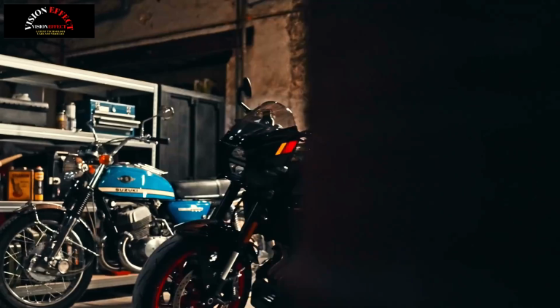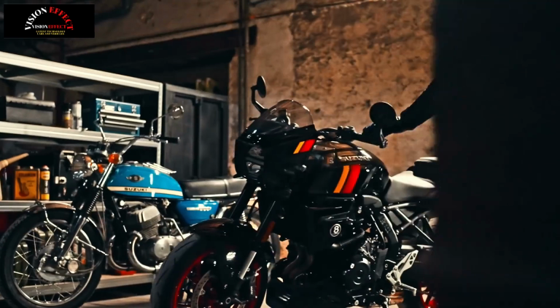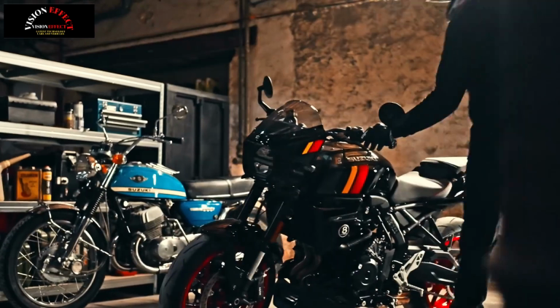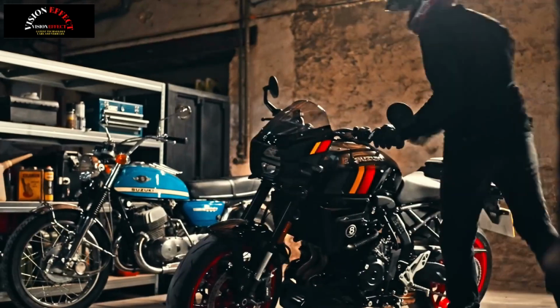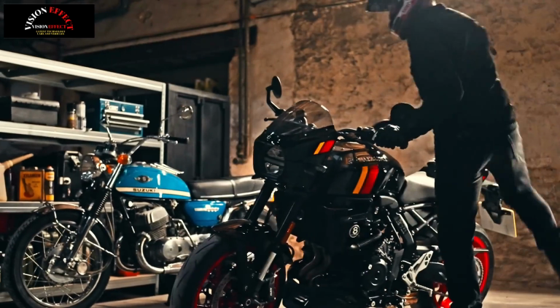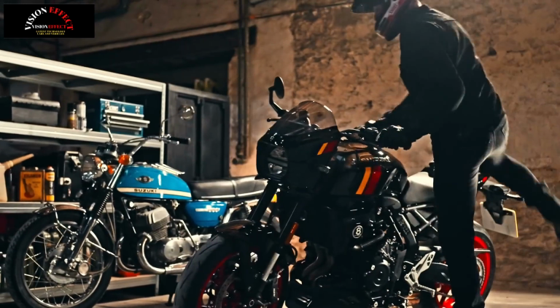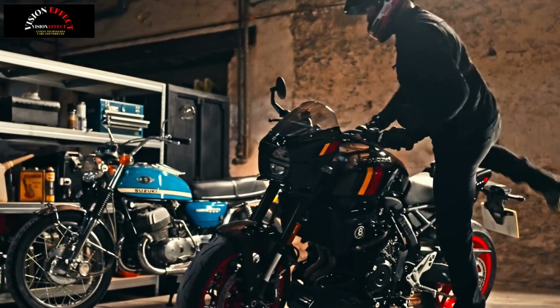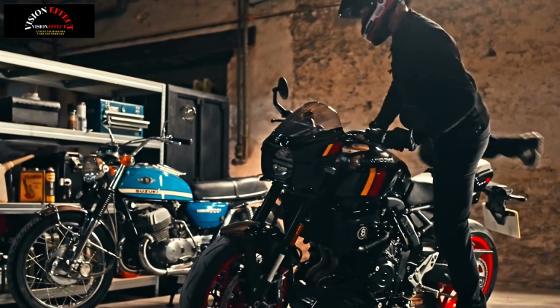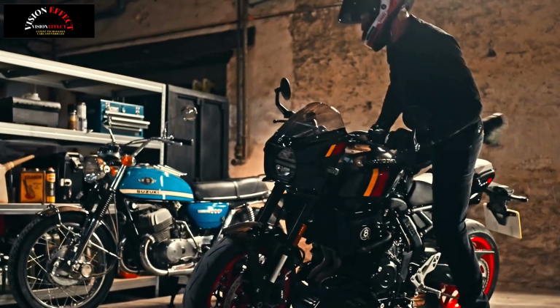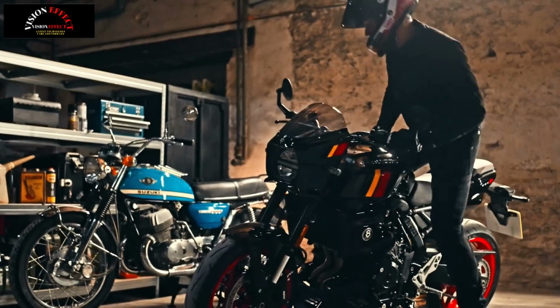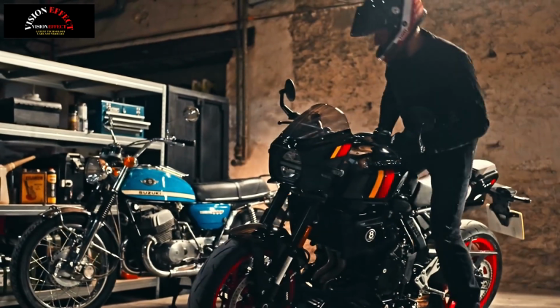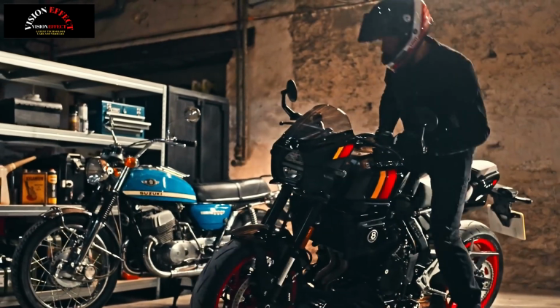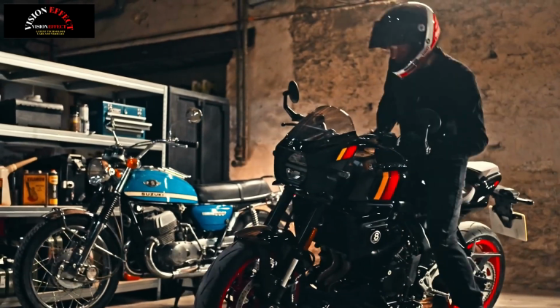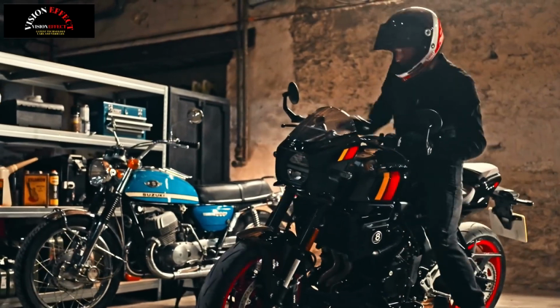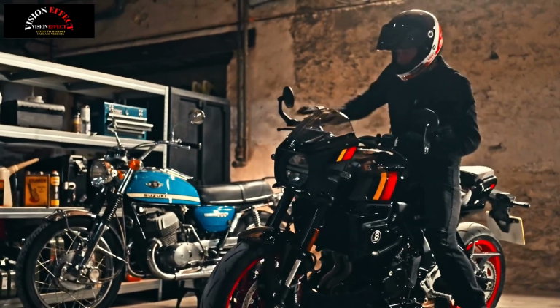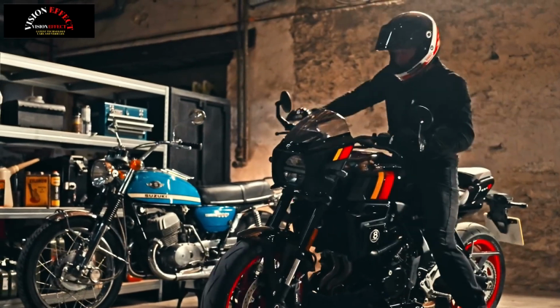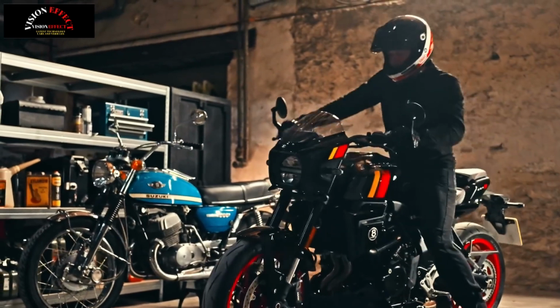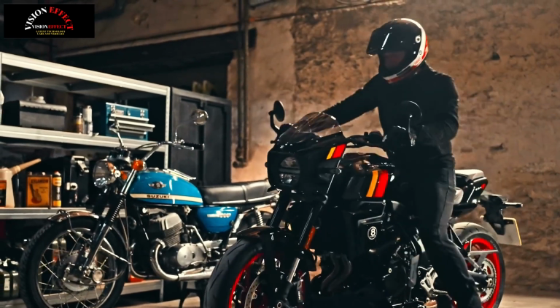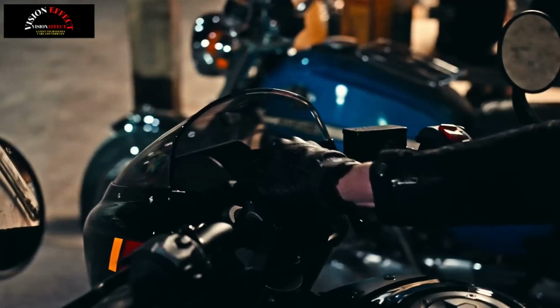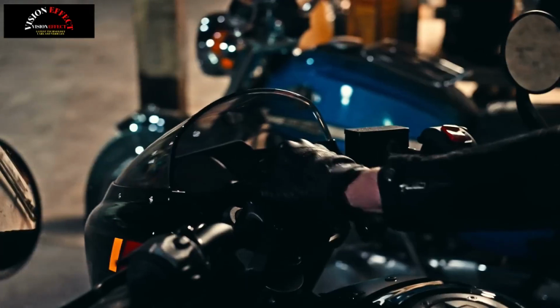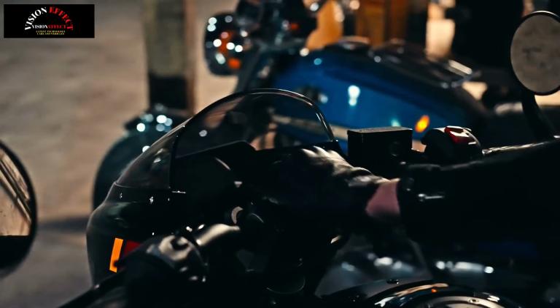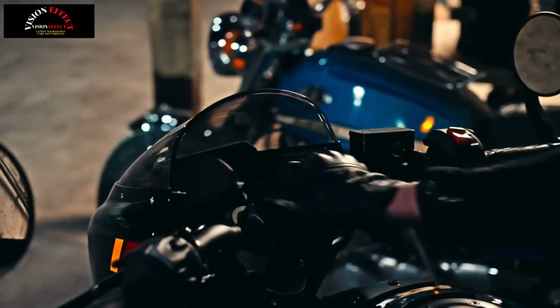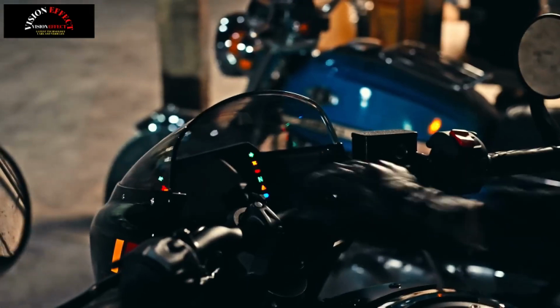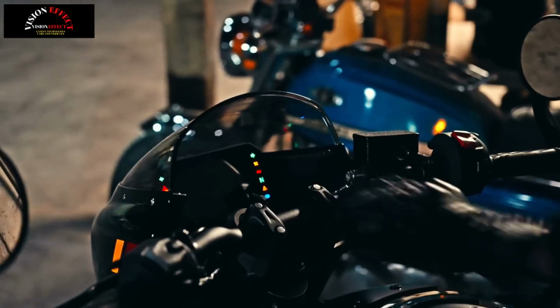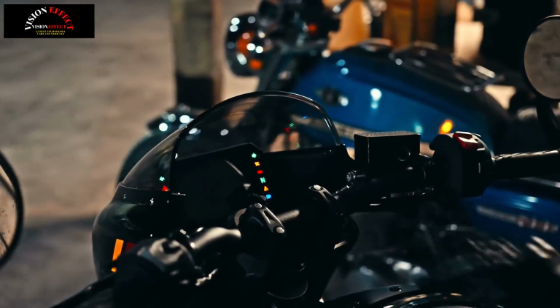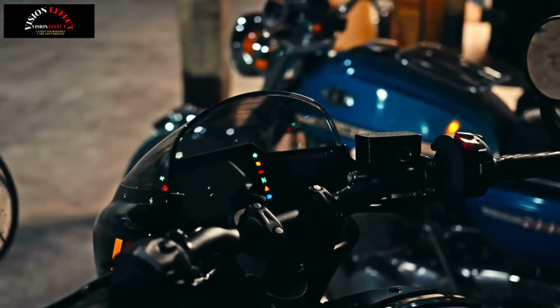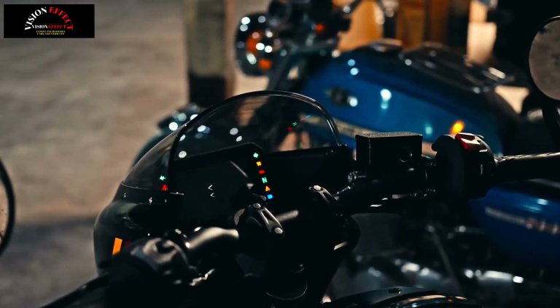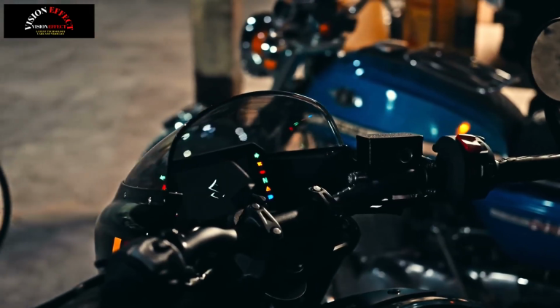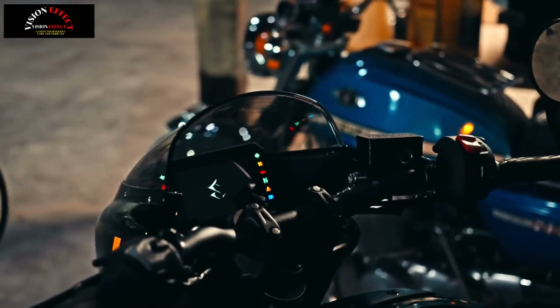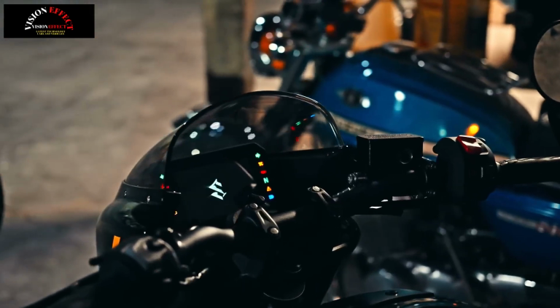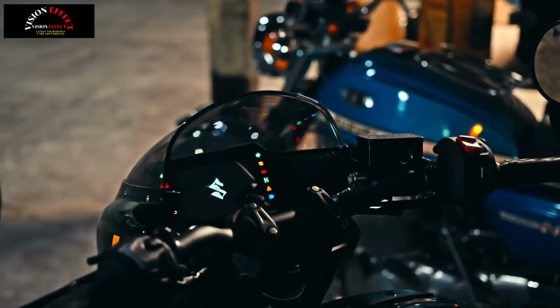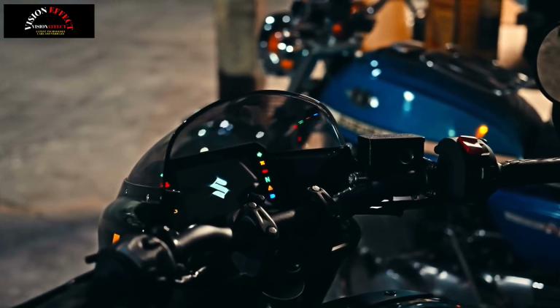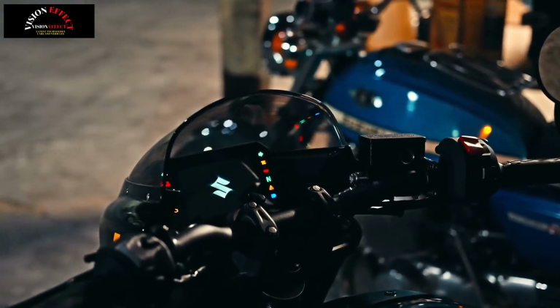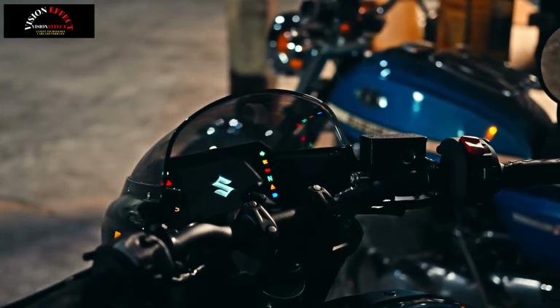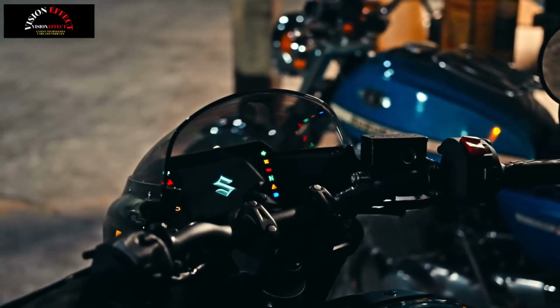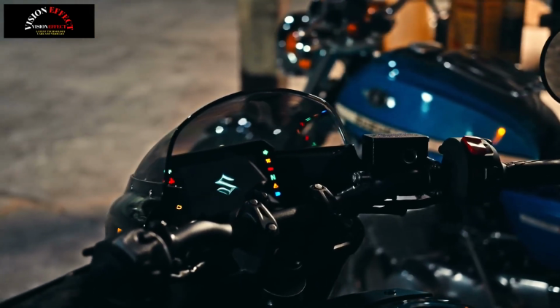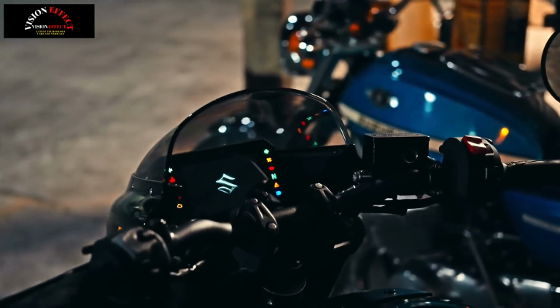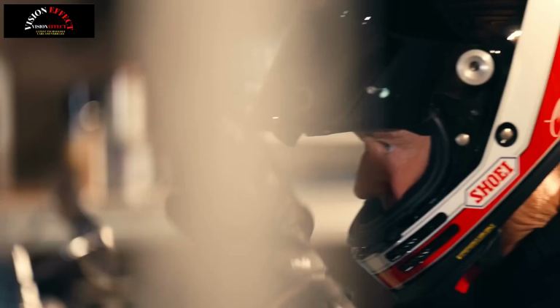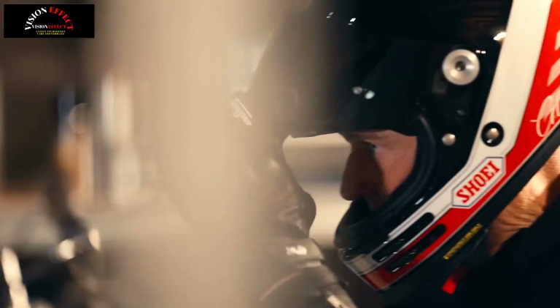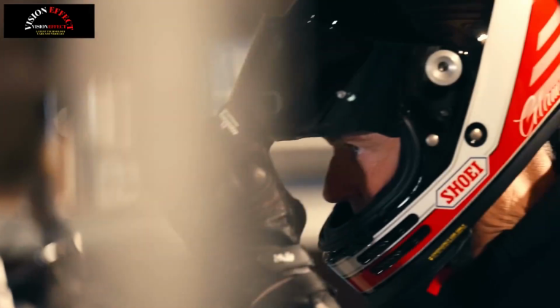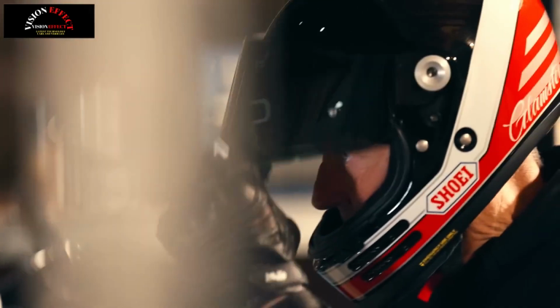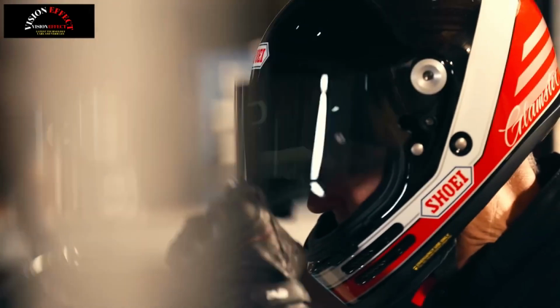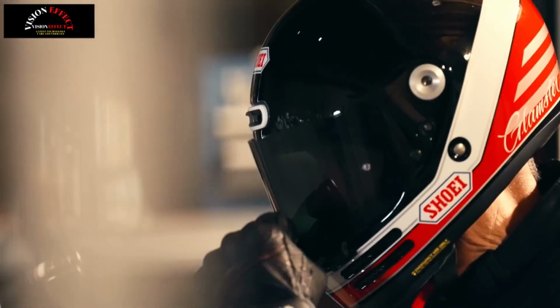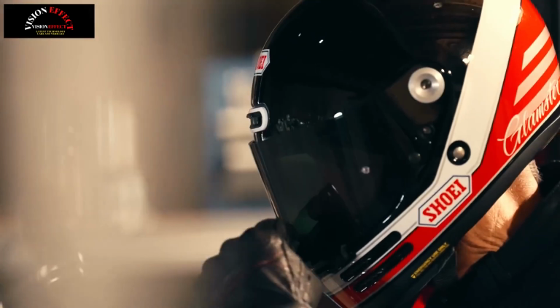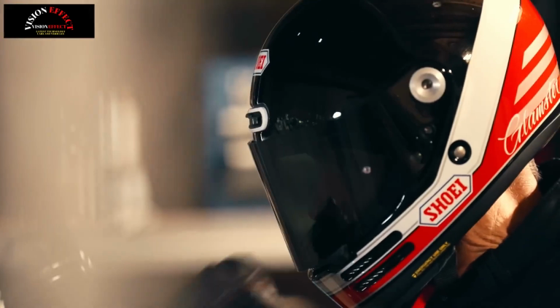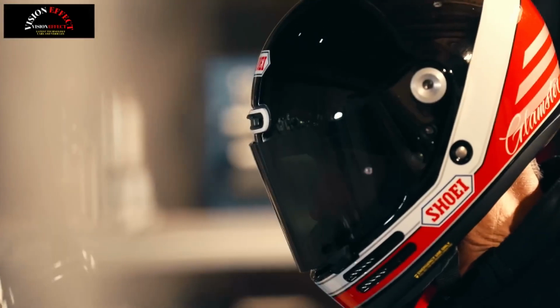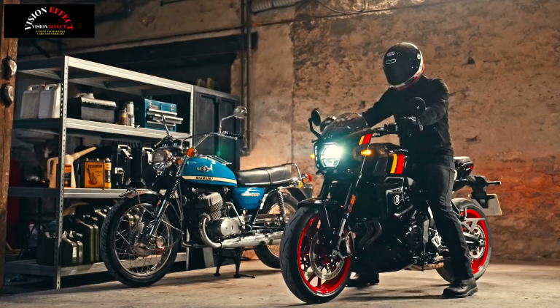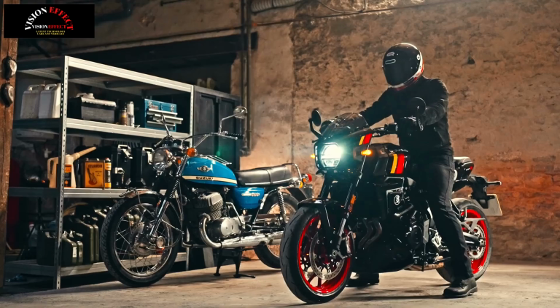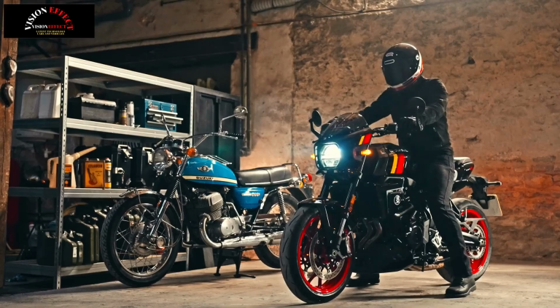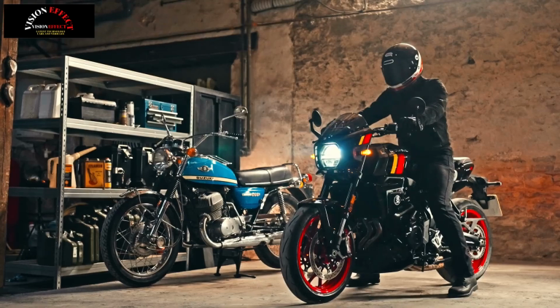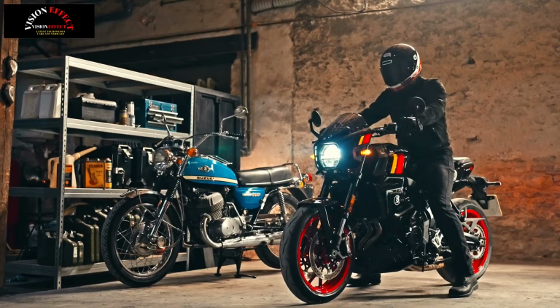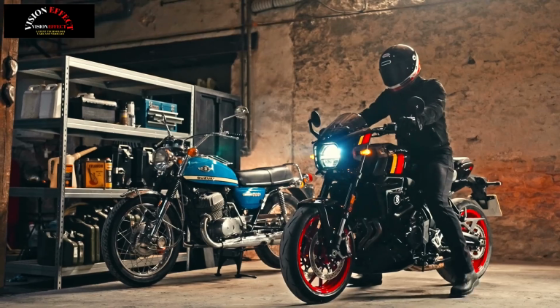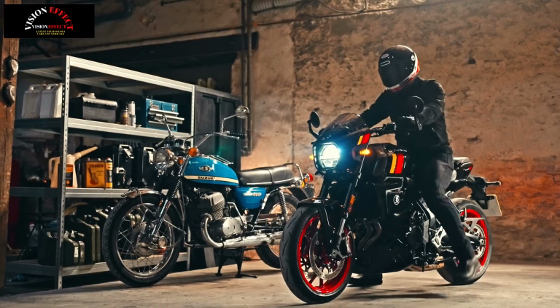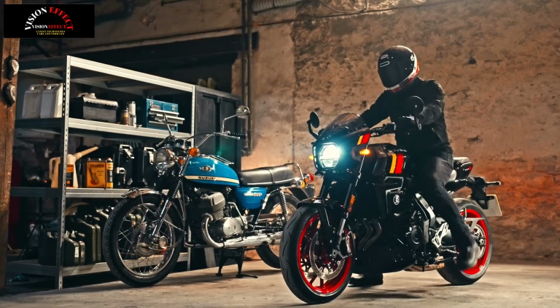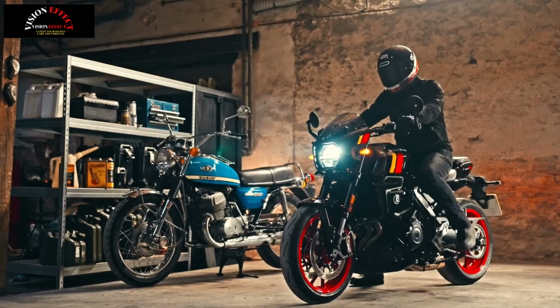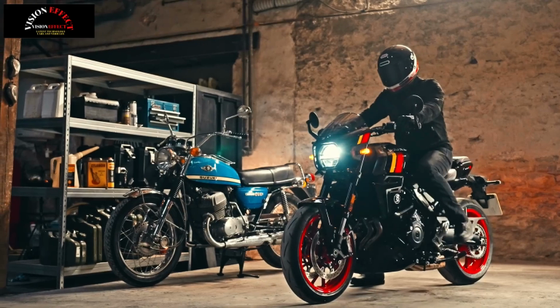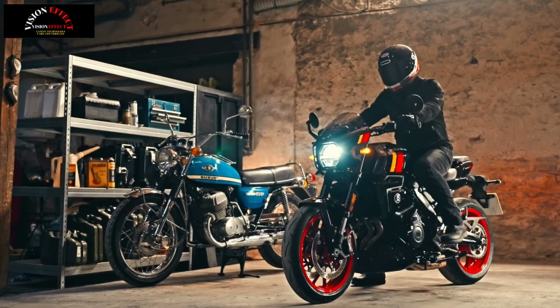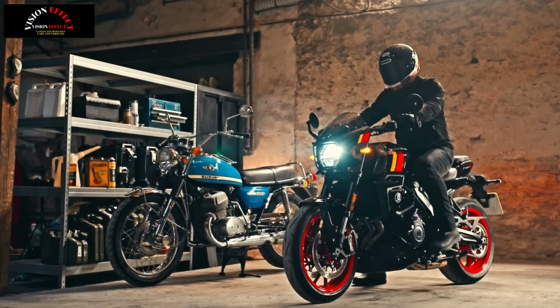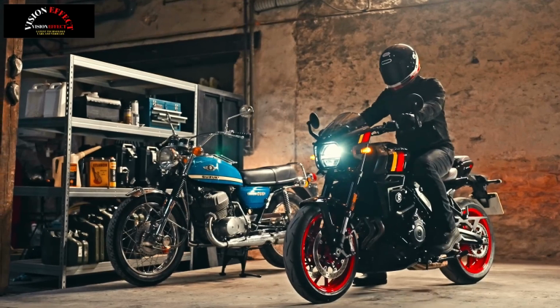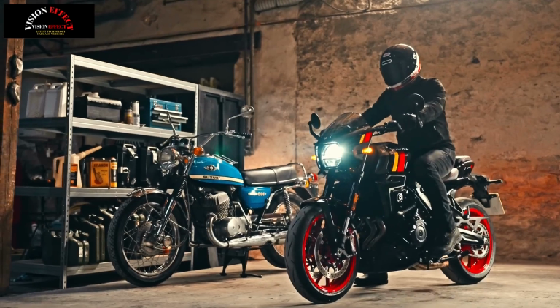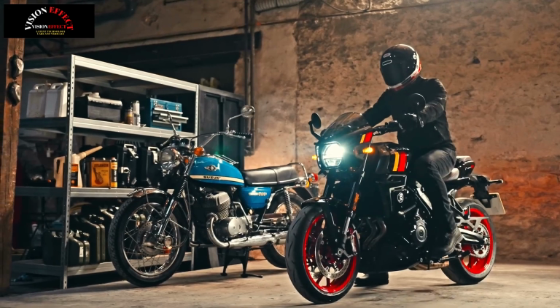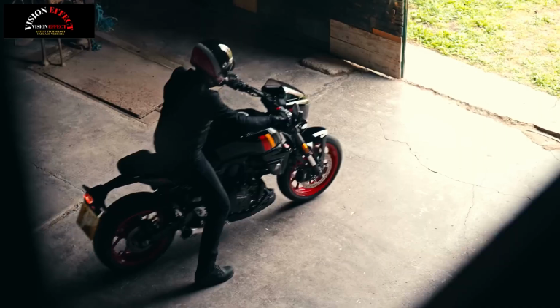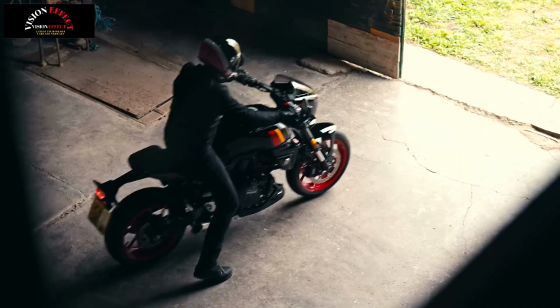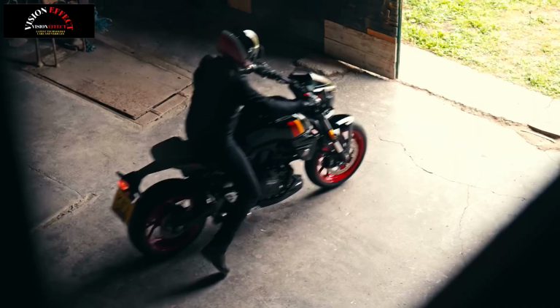The product concept behind the GSX-8TT is Retro Spirit, New Generation Performance.